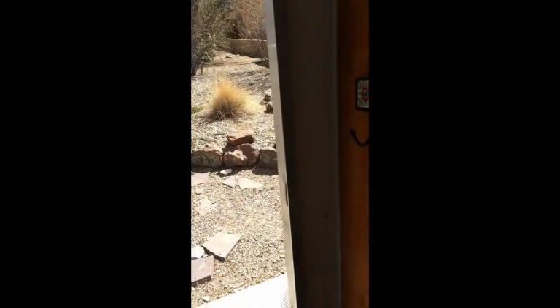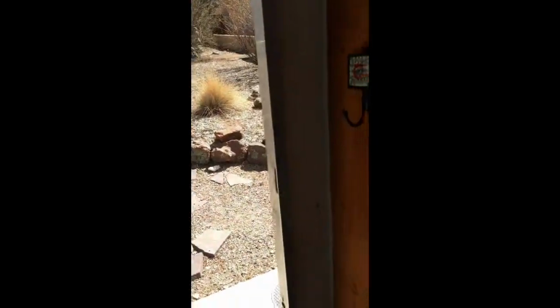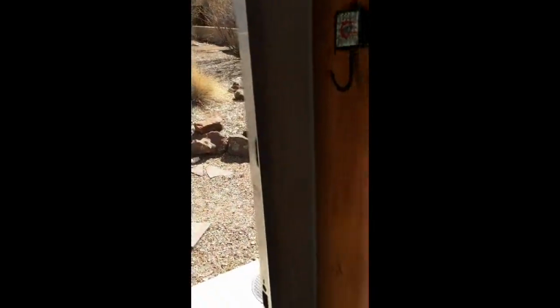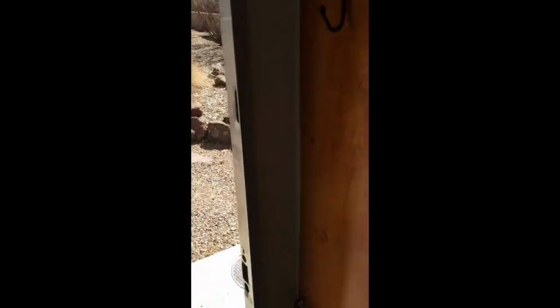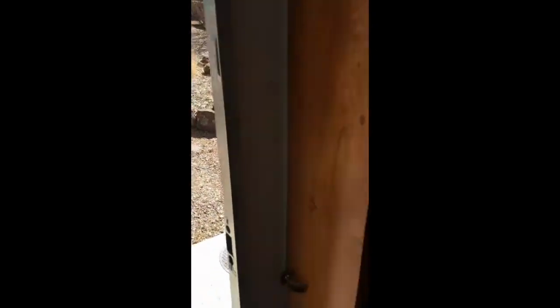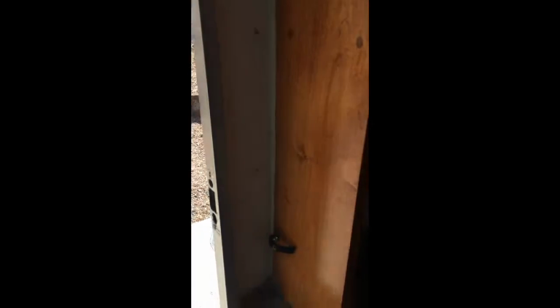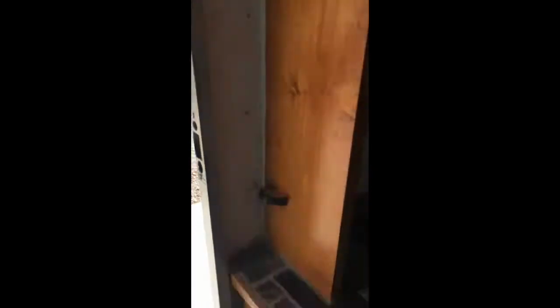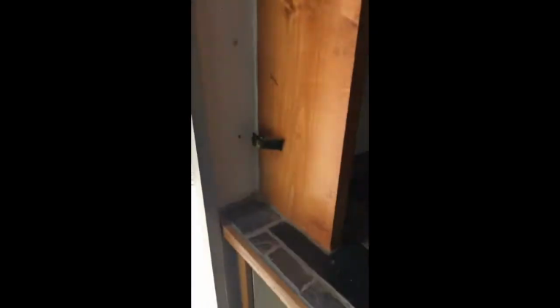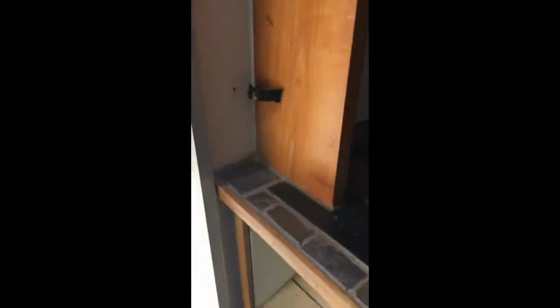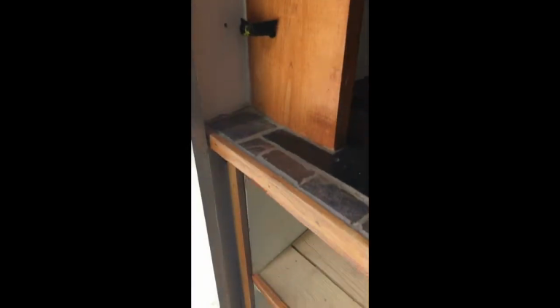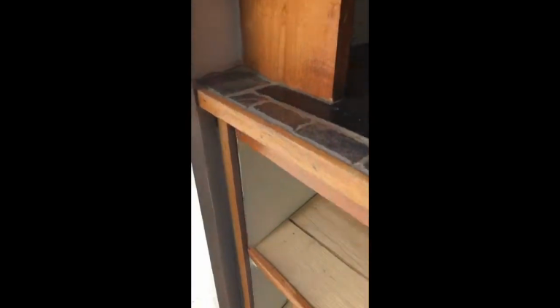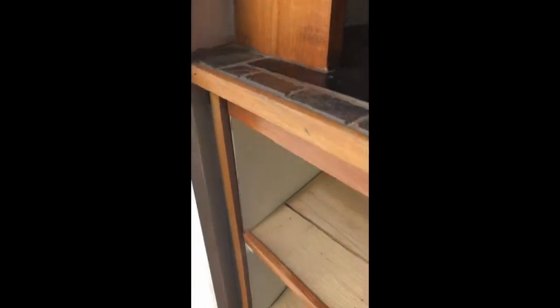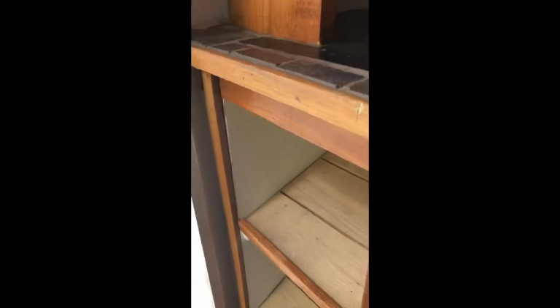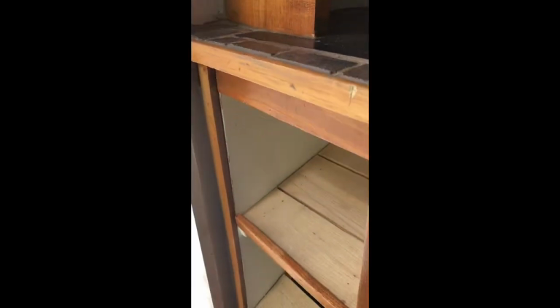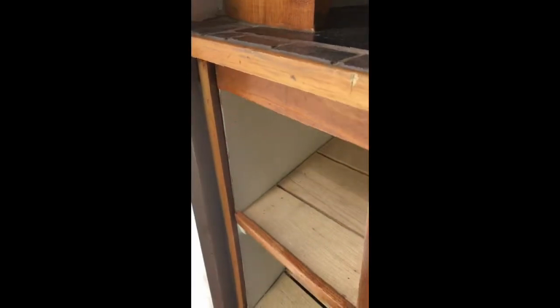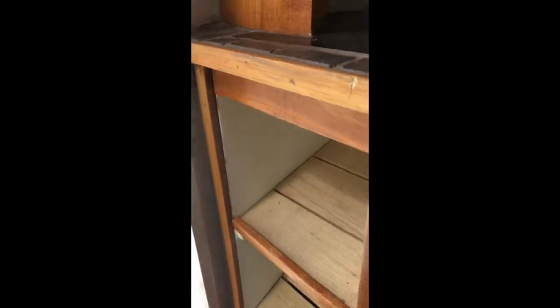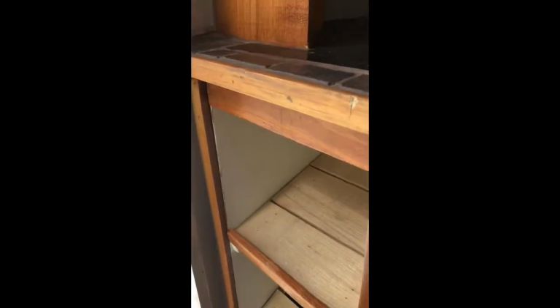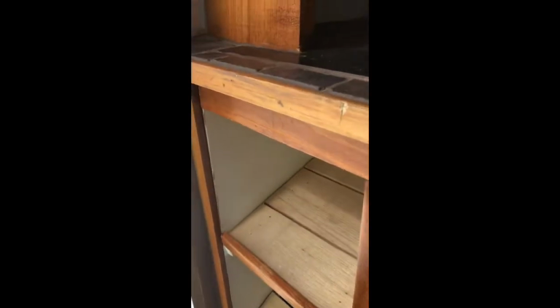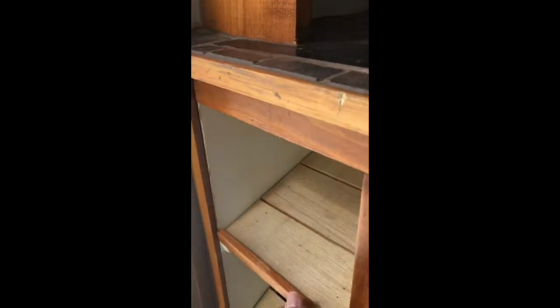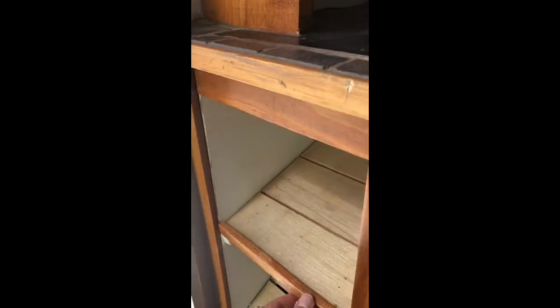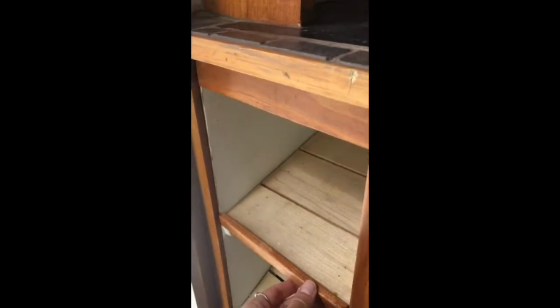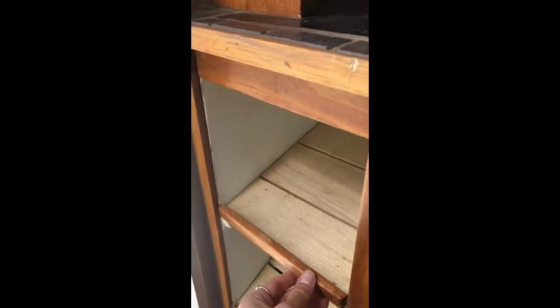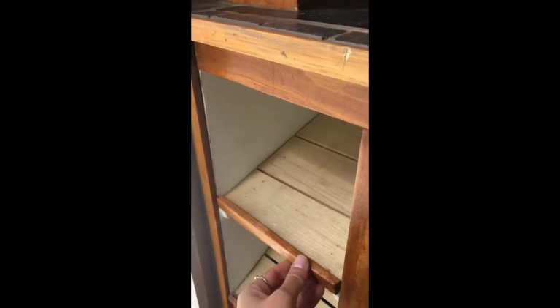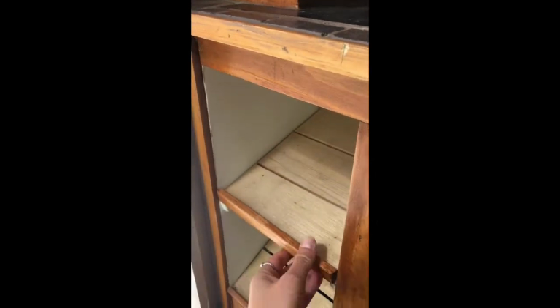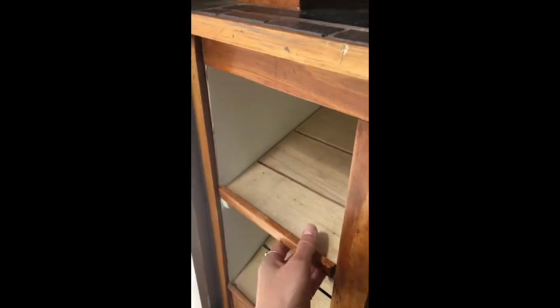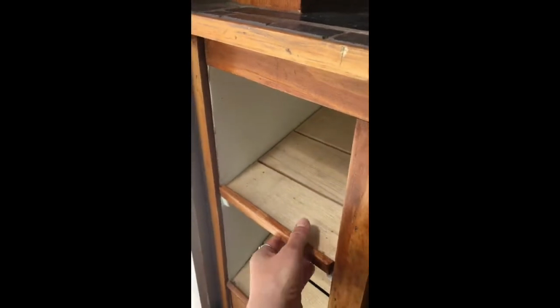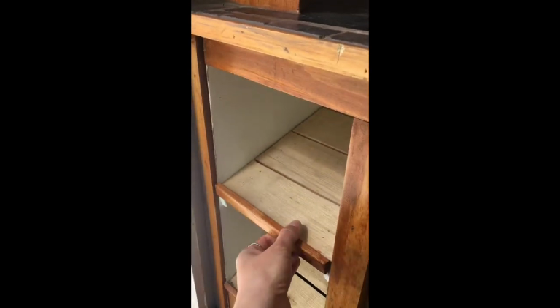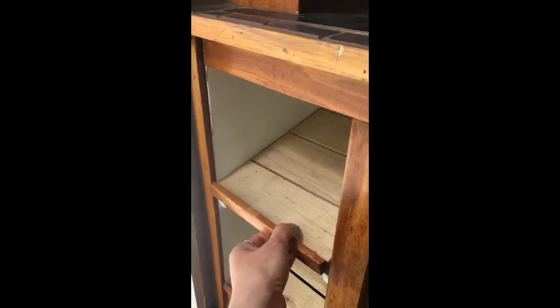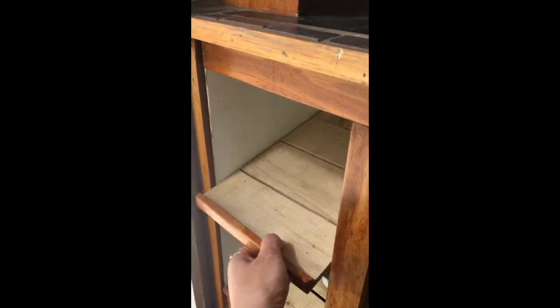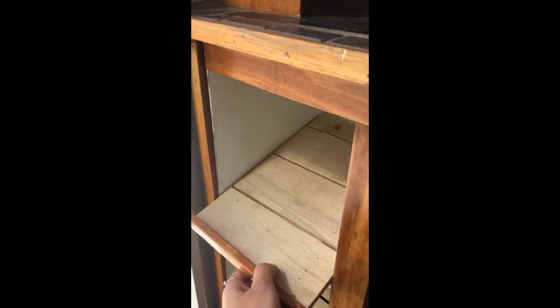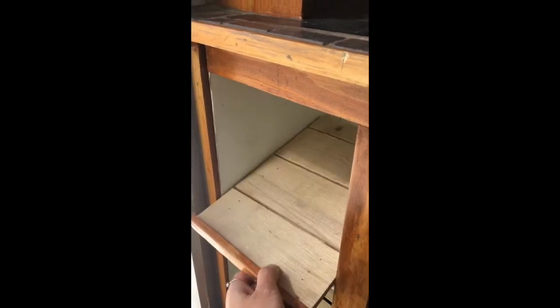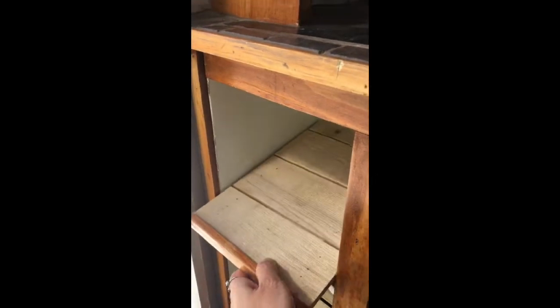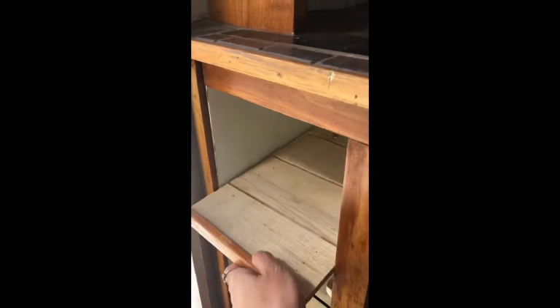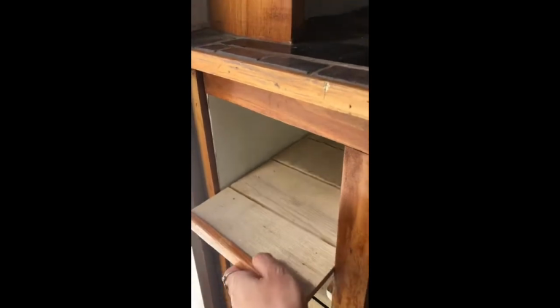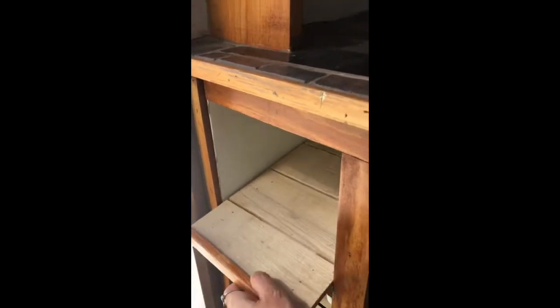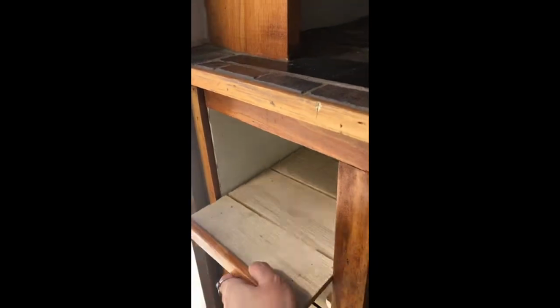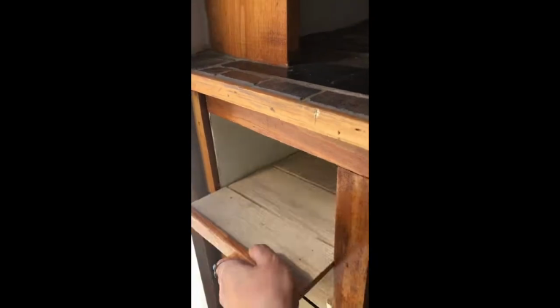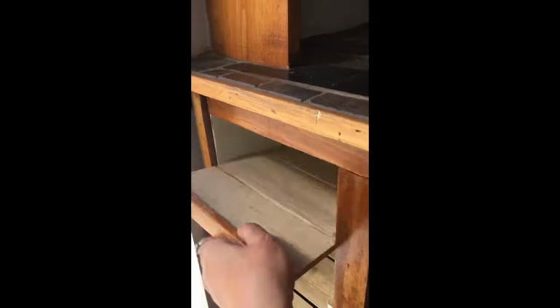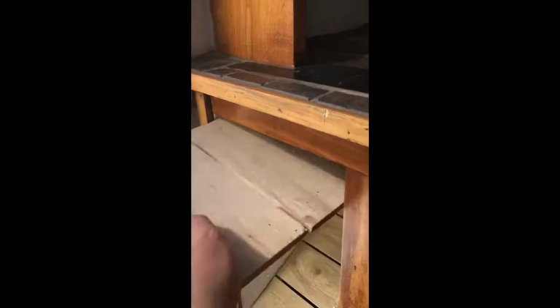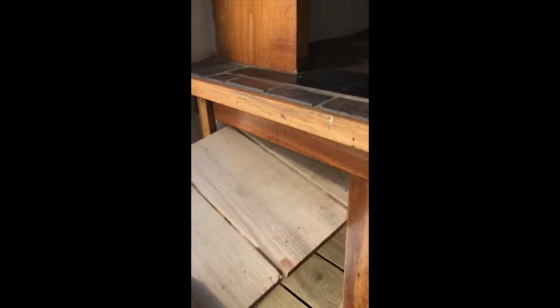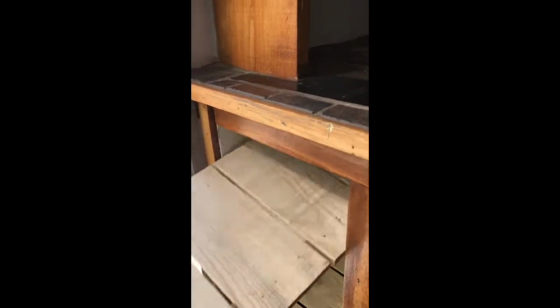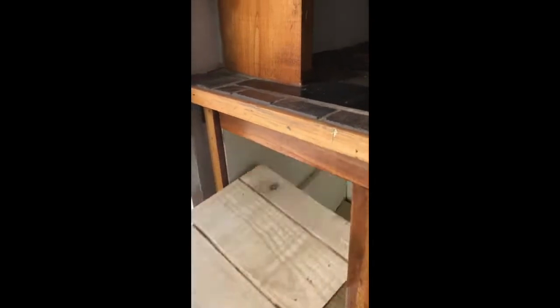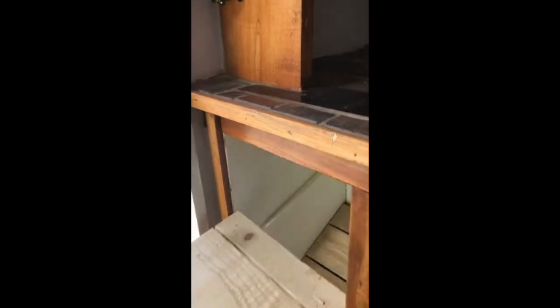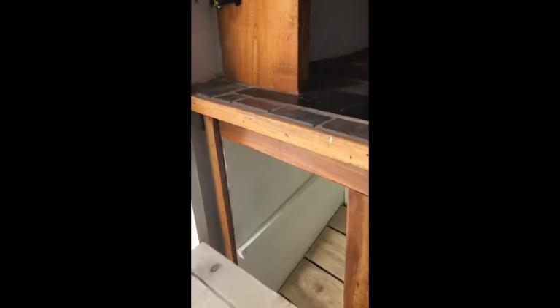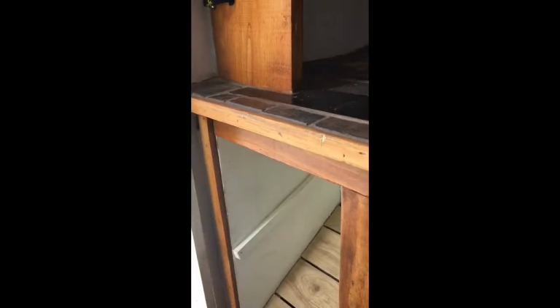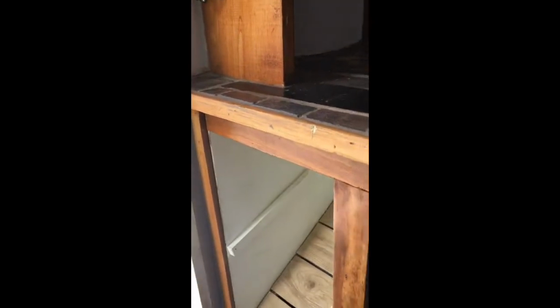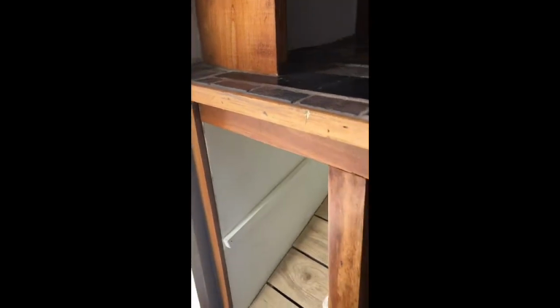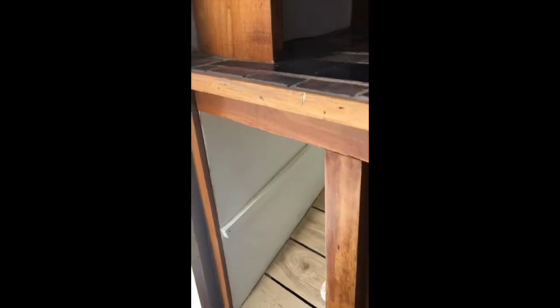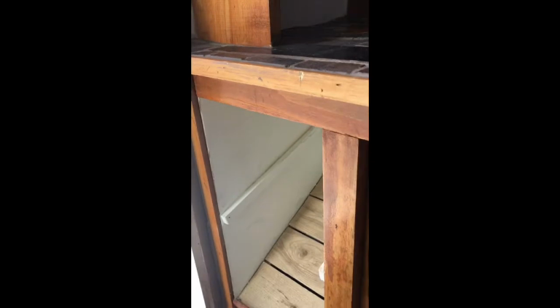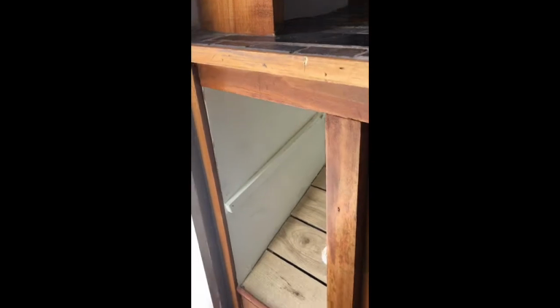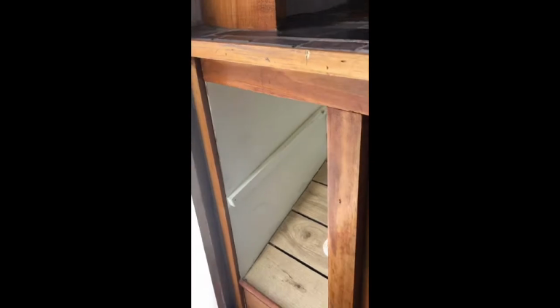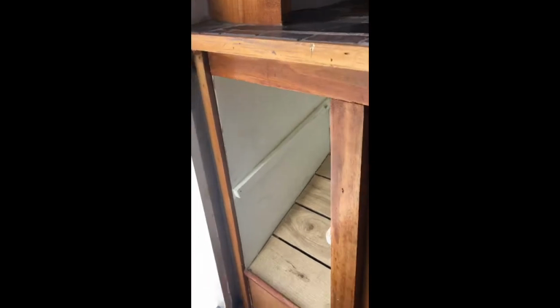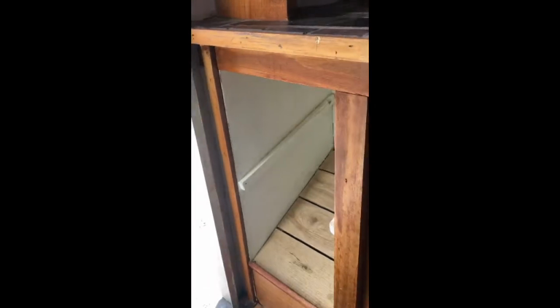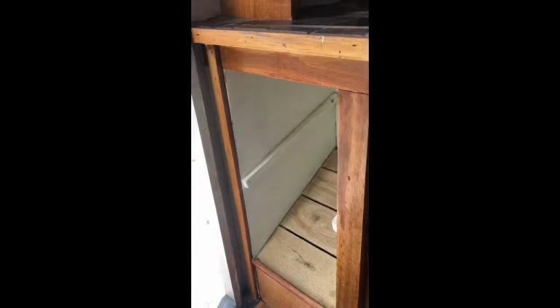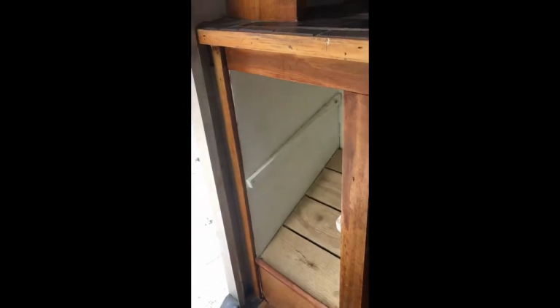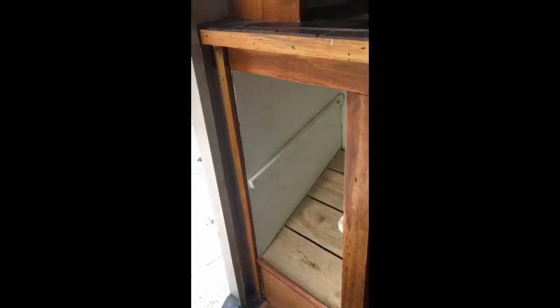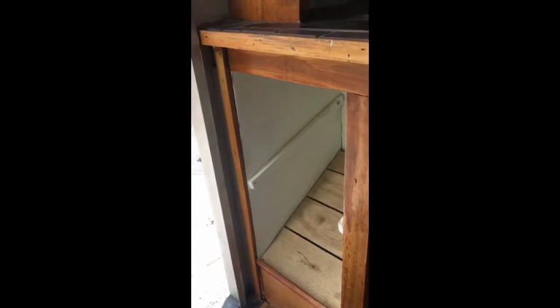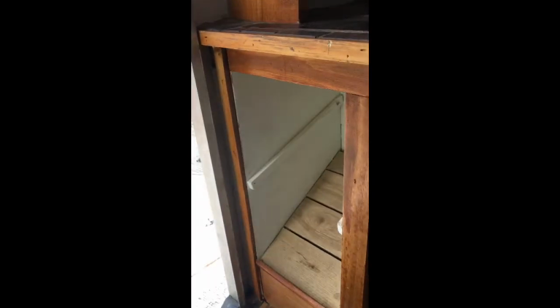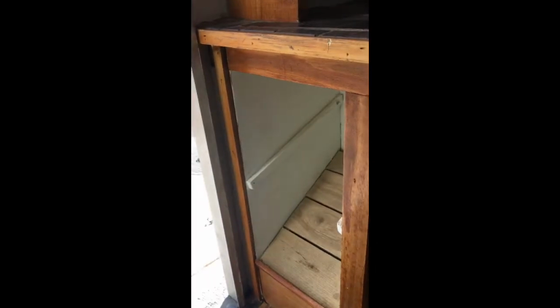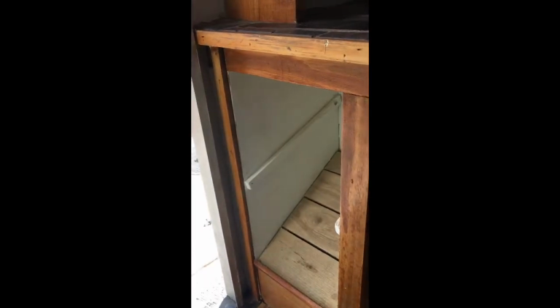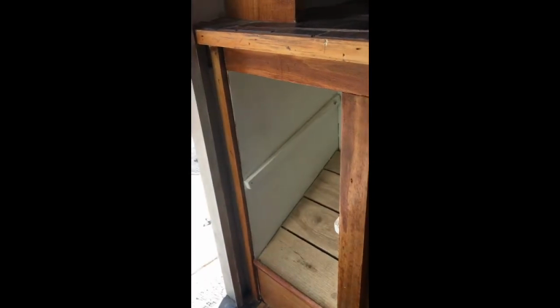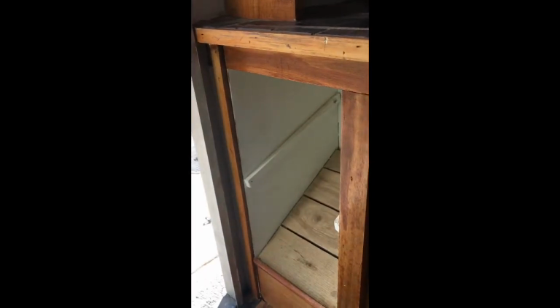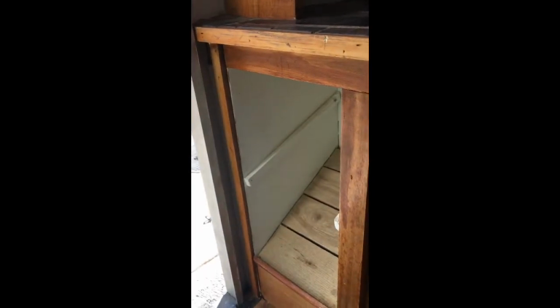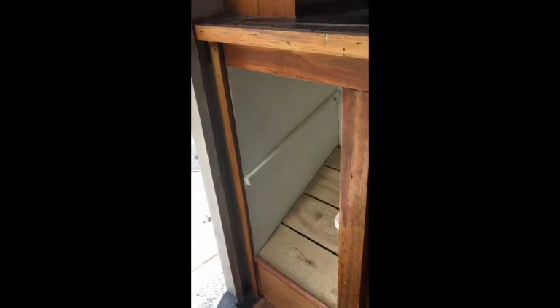The shoe shelf comes out so that I have room for larger boots.